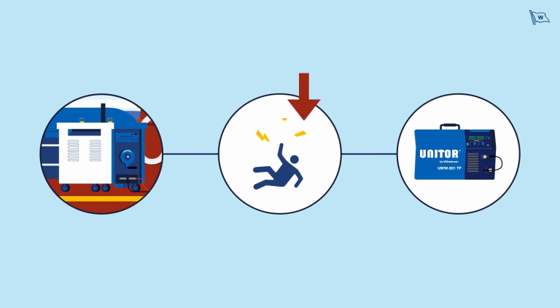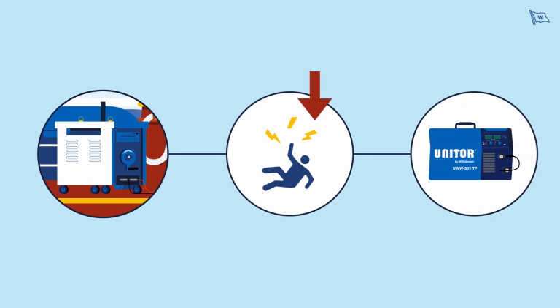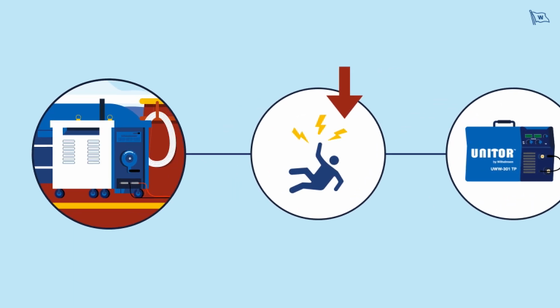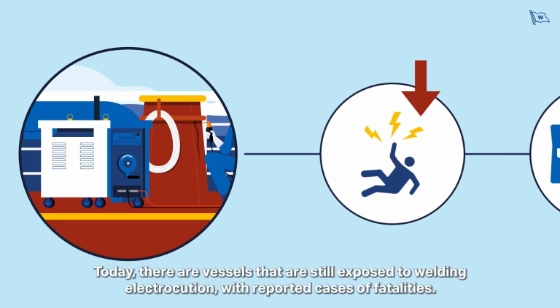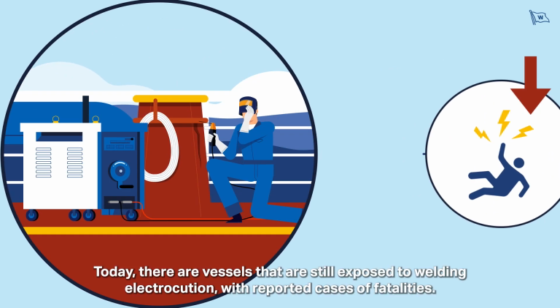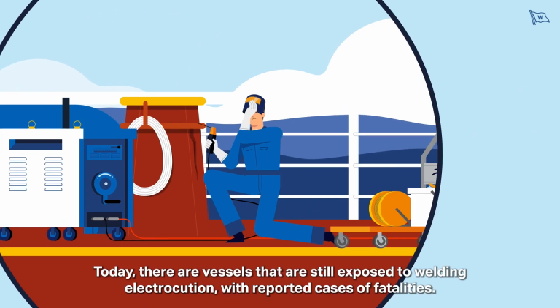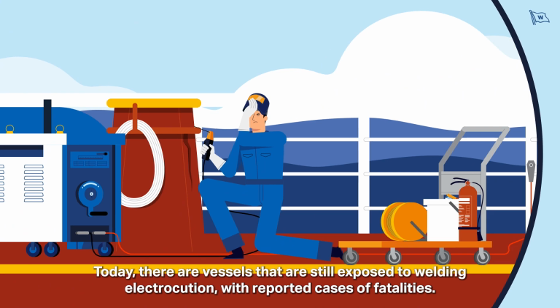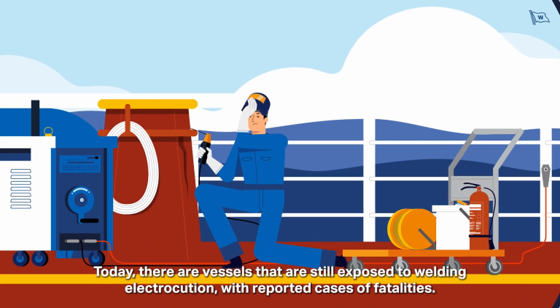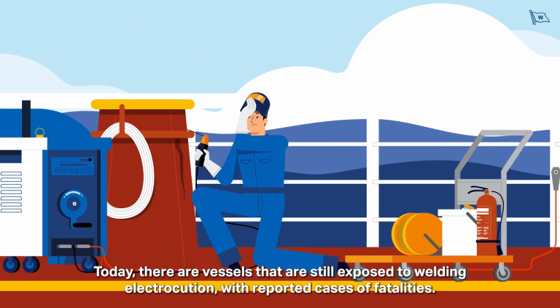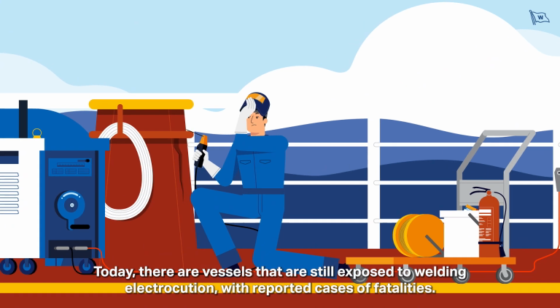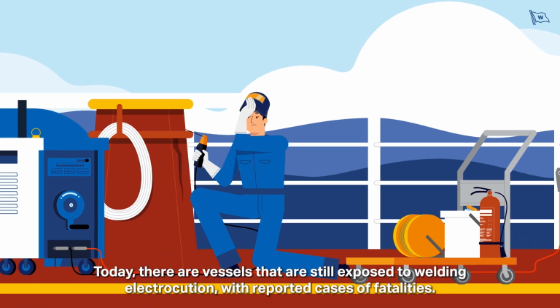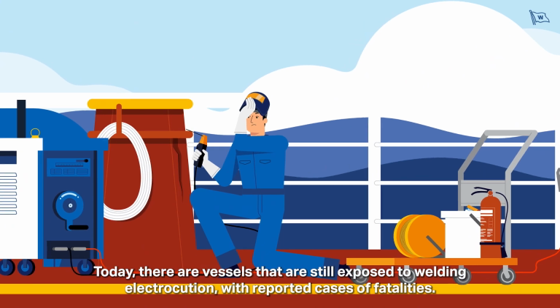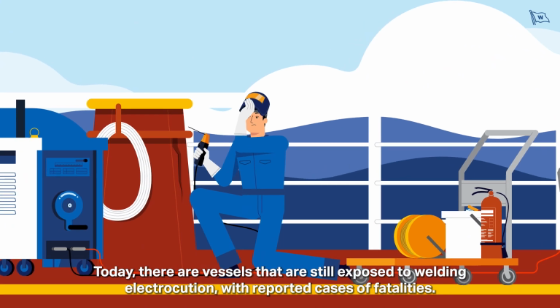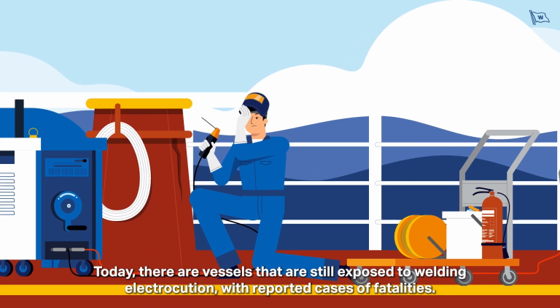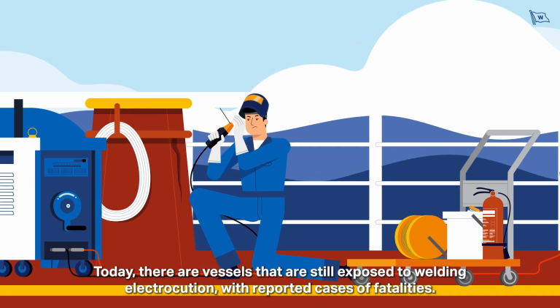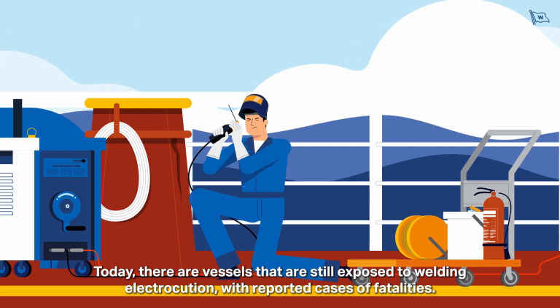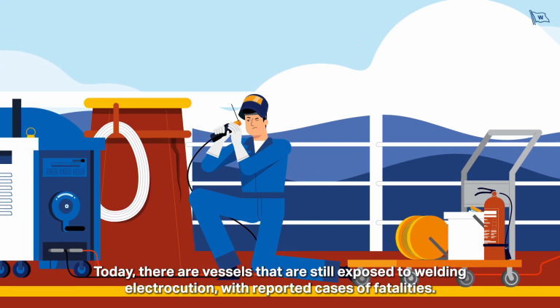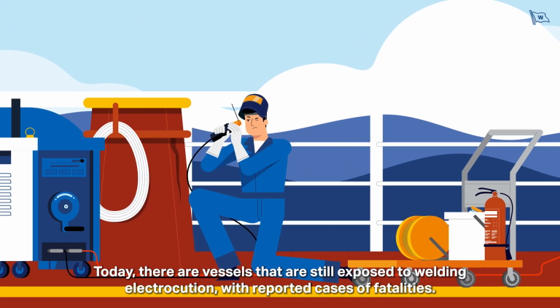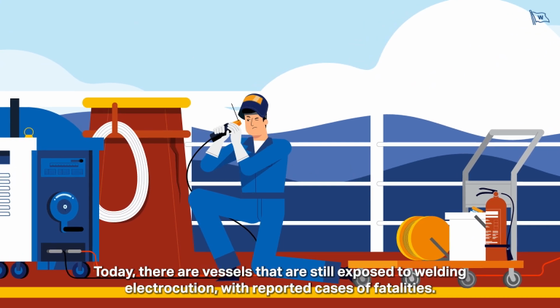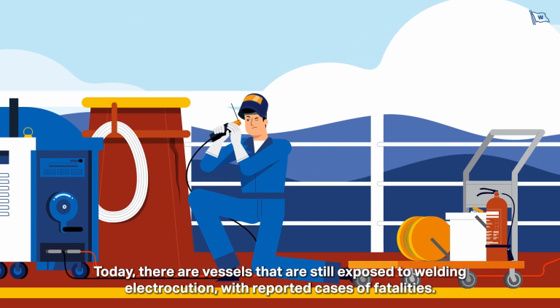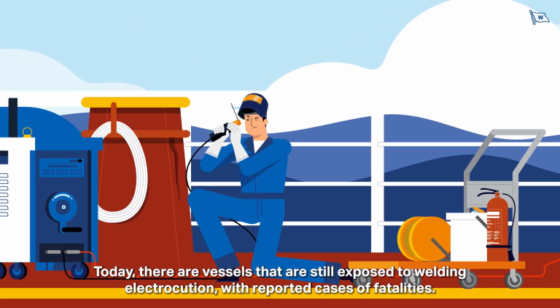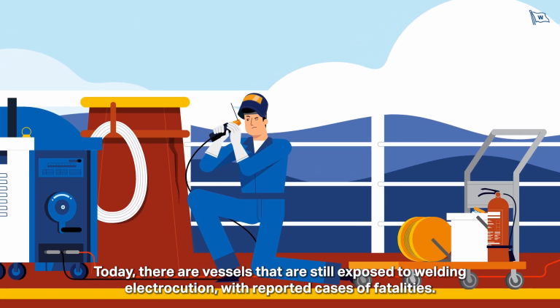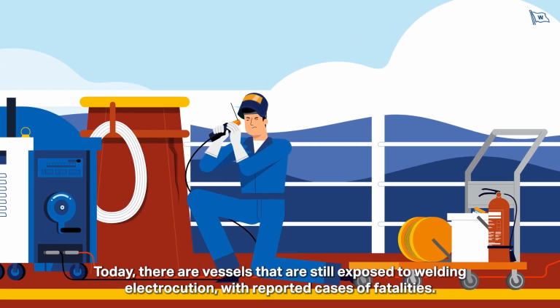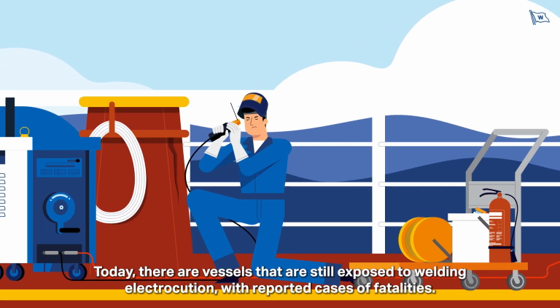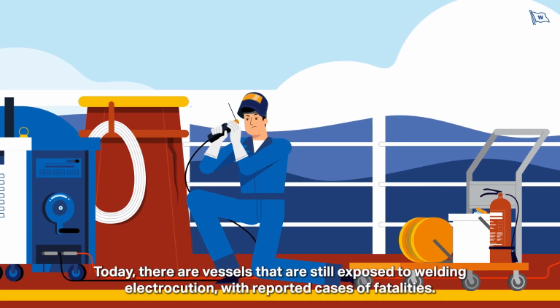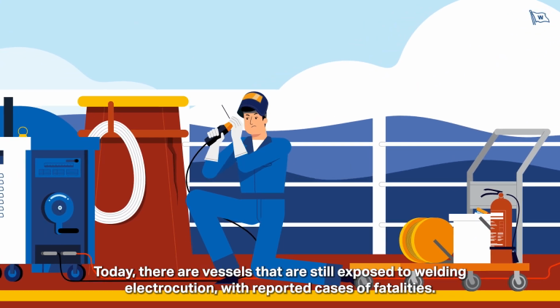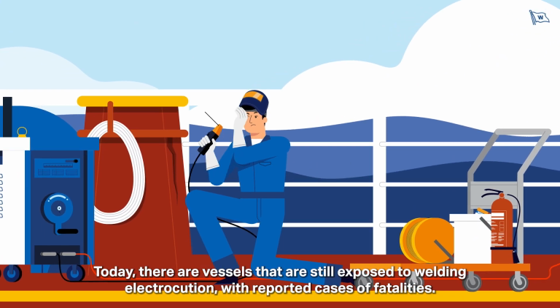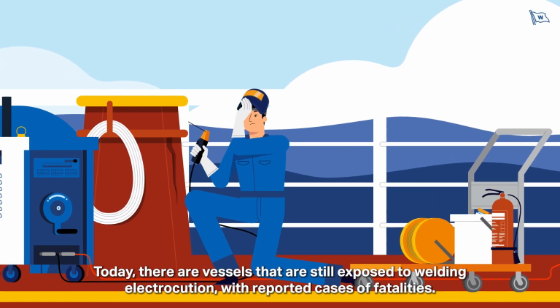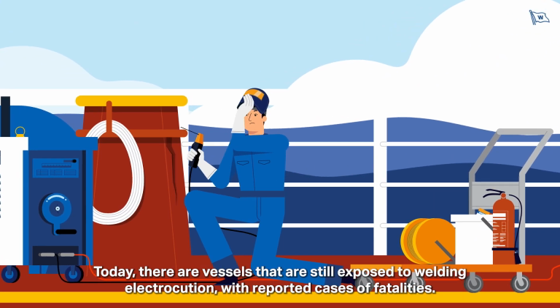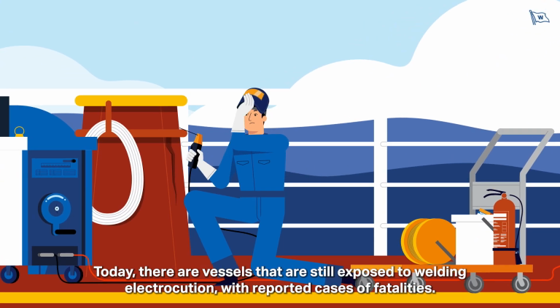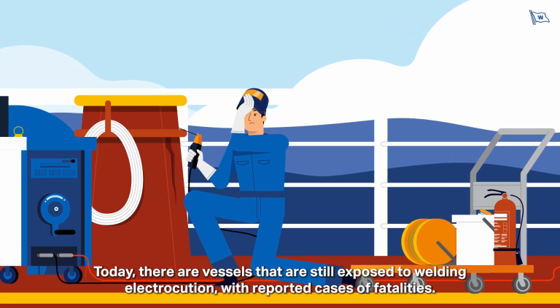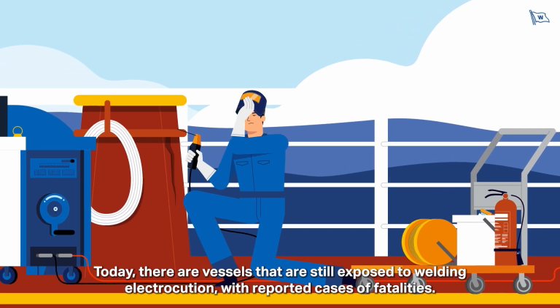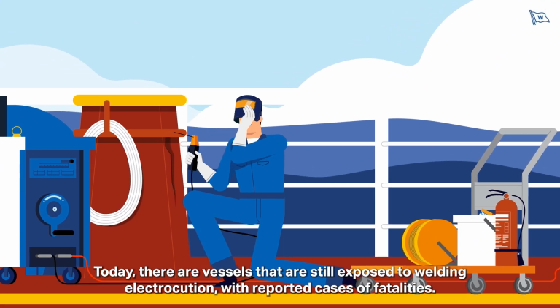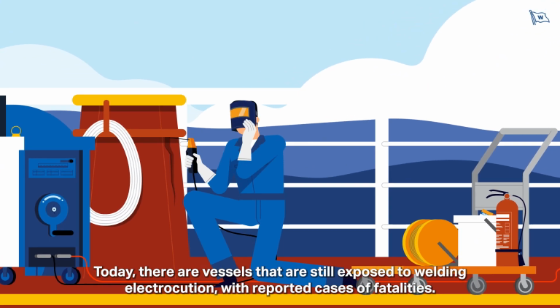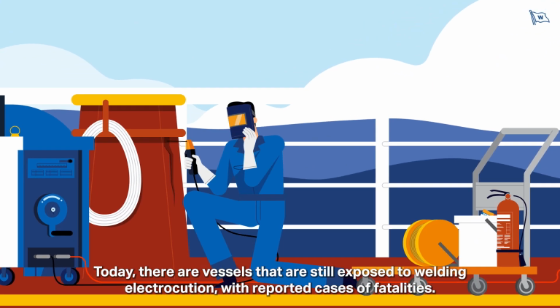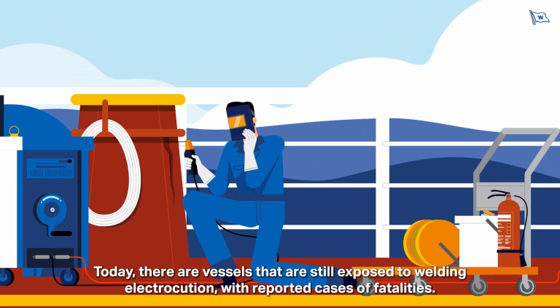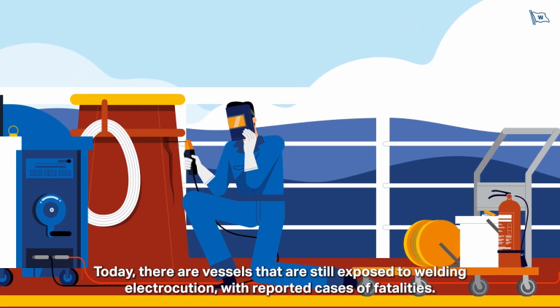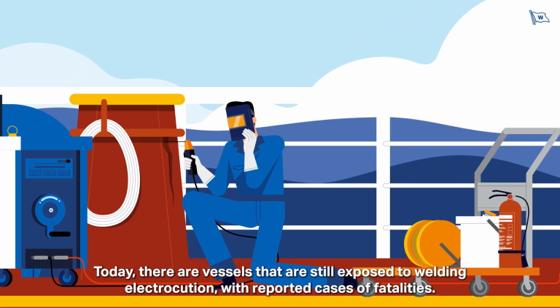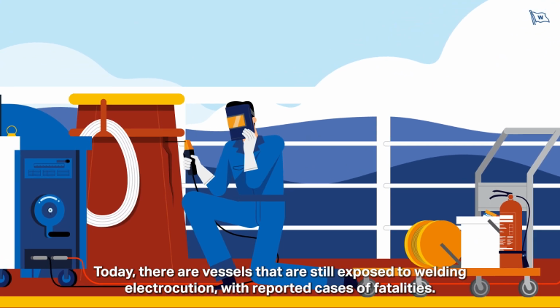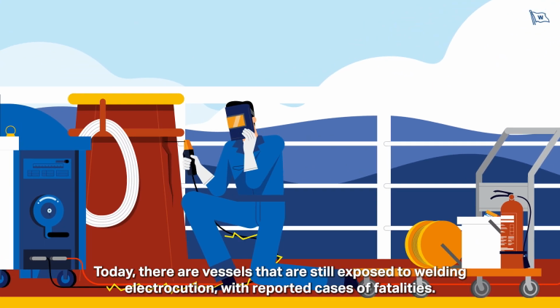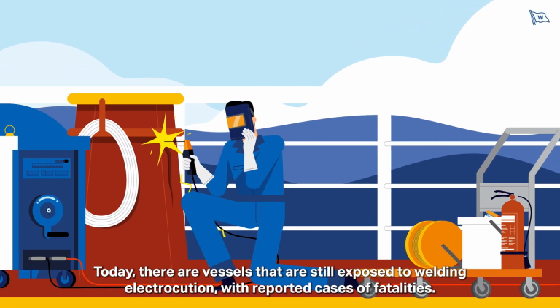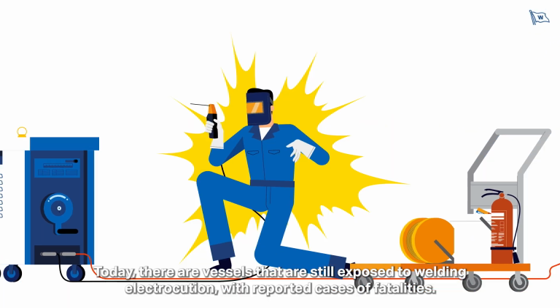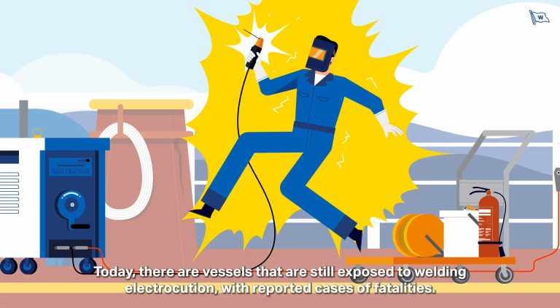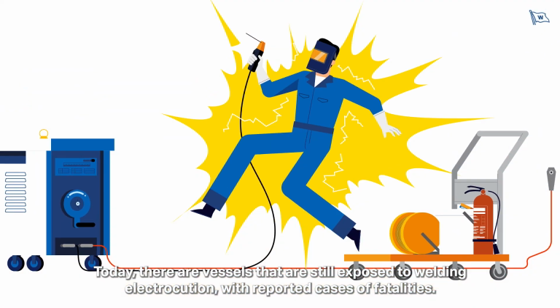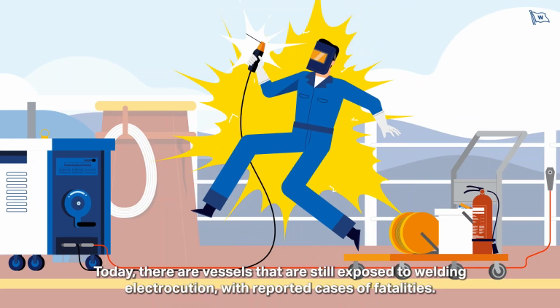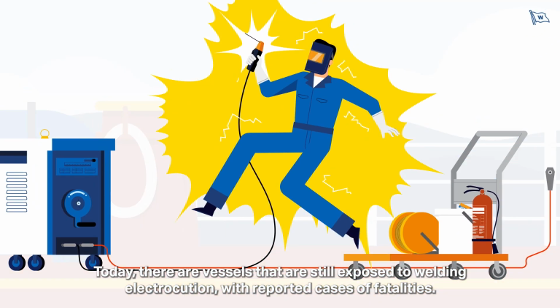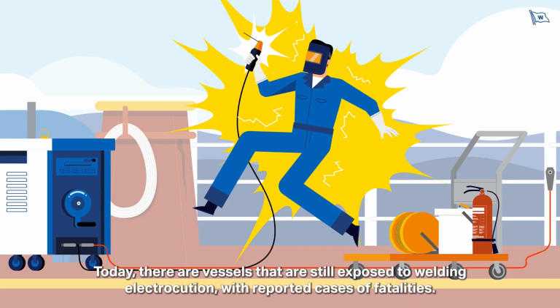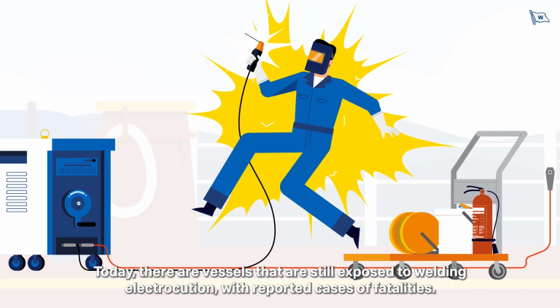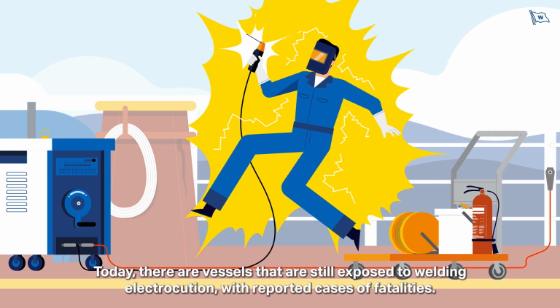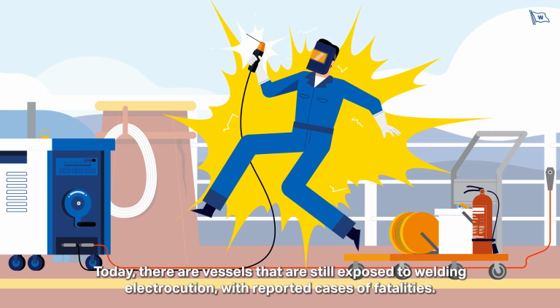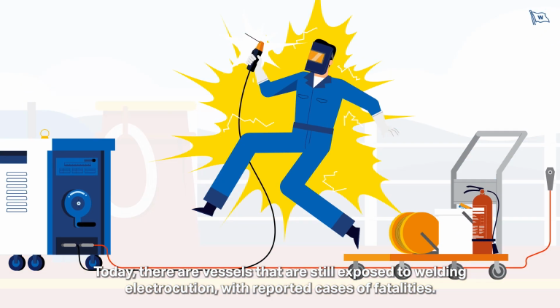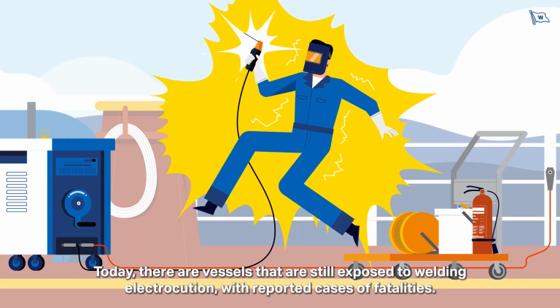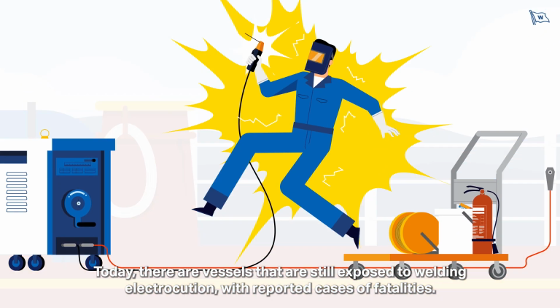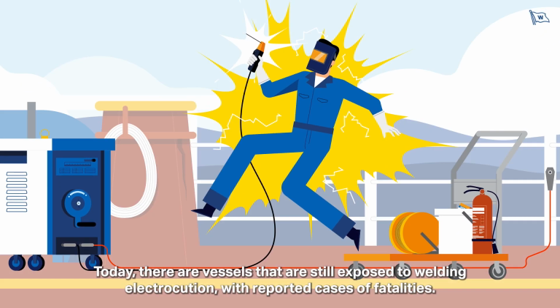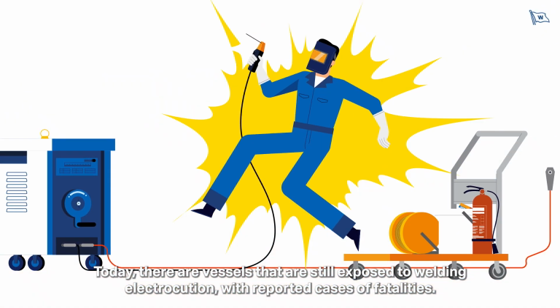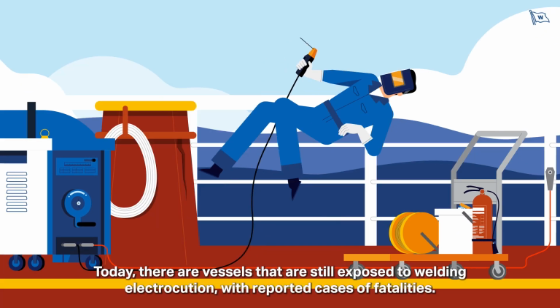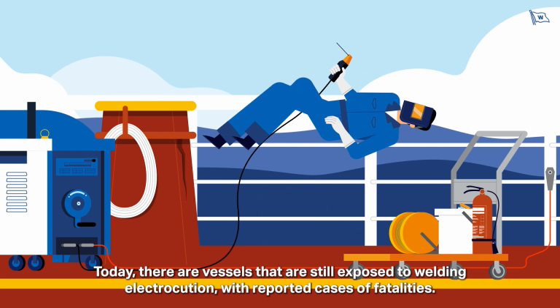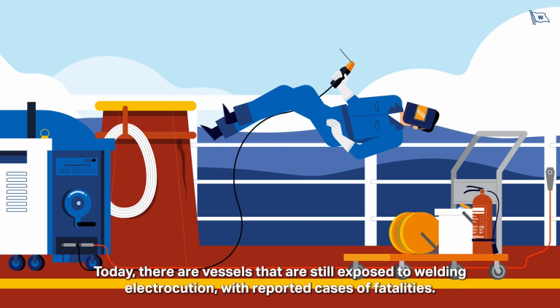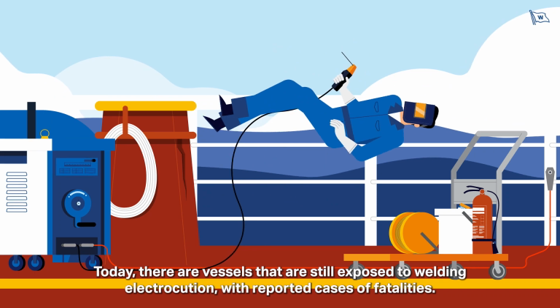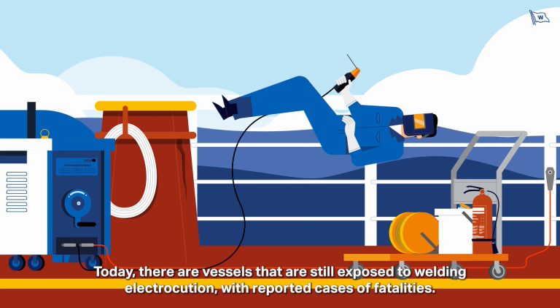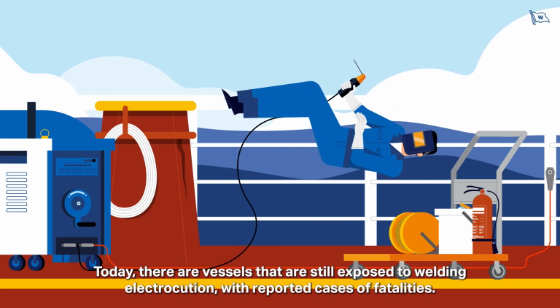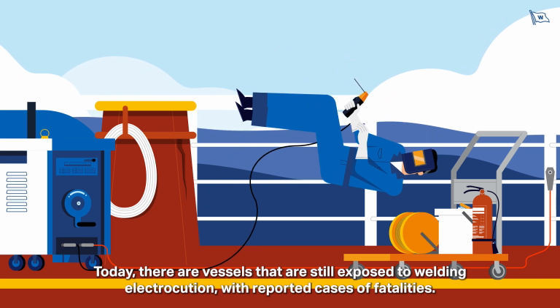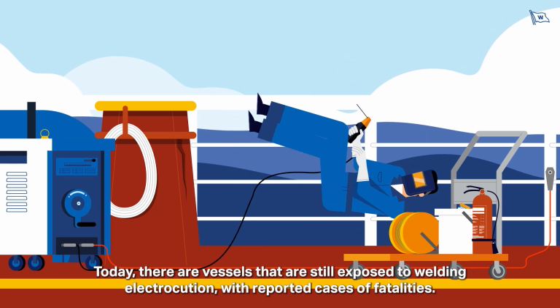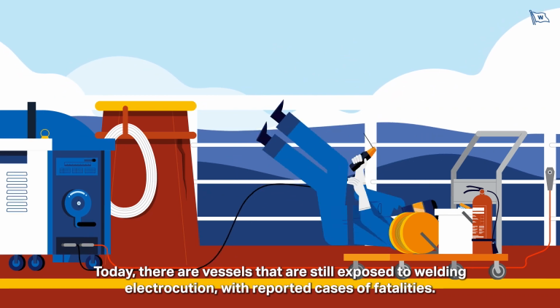Today, there are vessels that are still exposed to welding electrocution, with reported cases of fatalities.